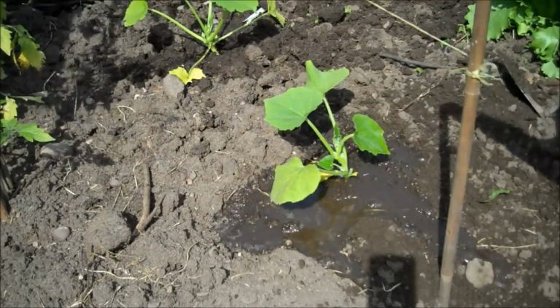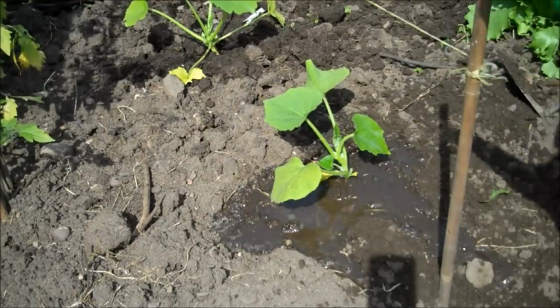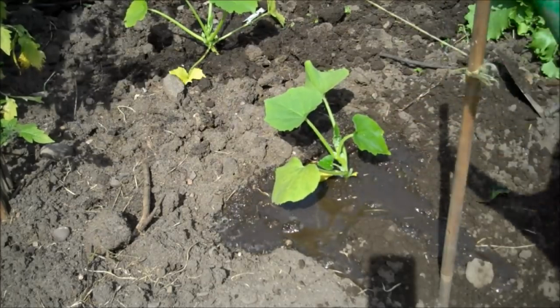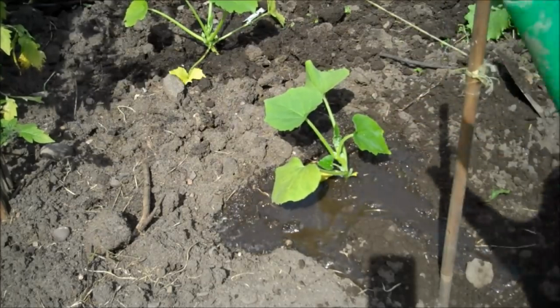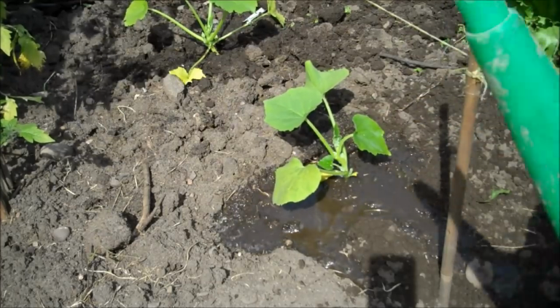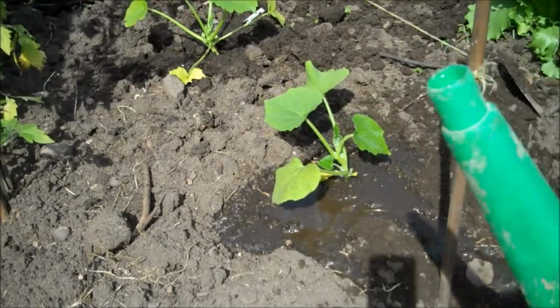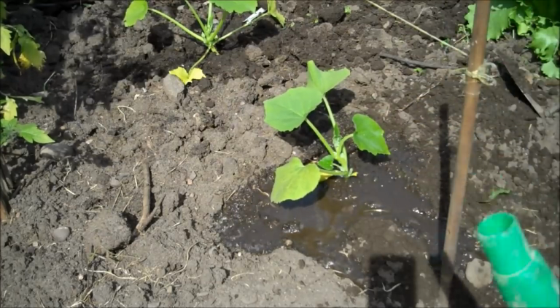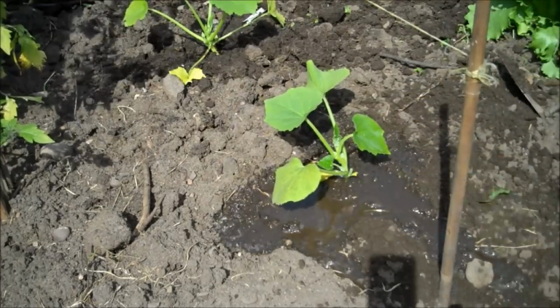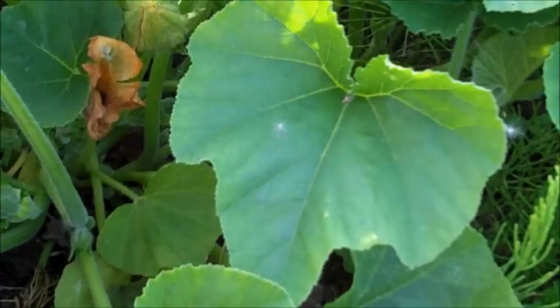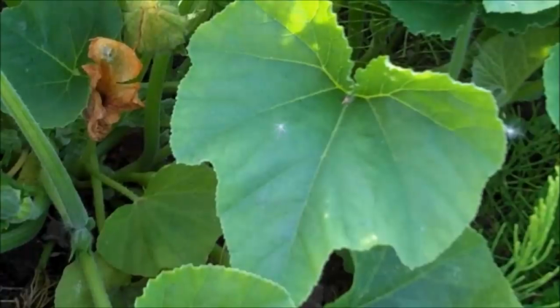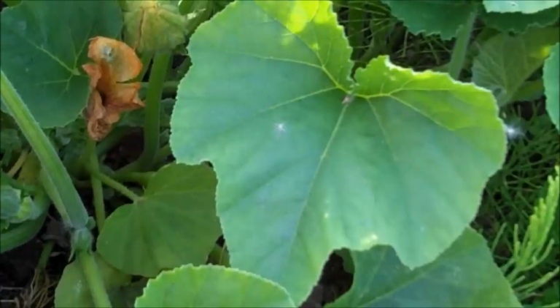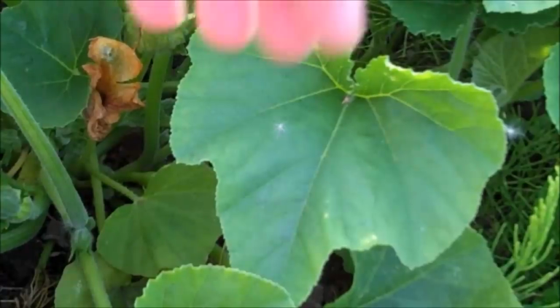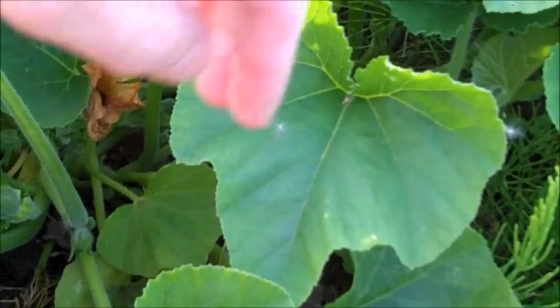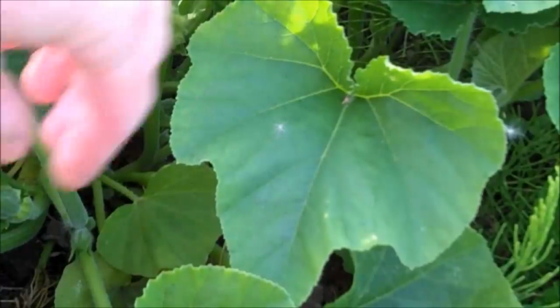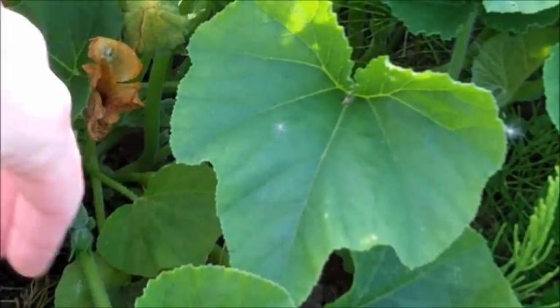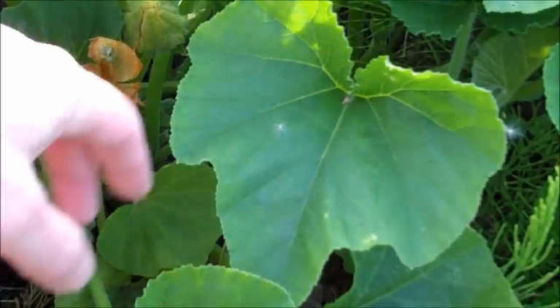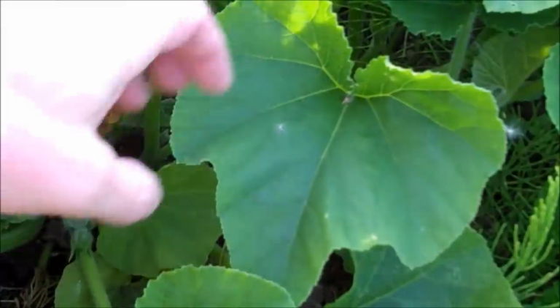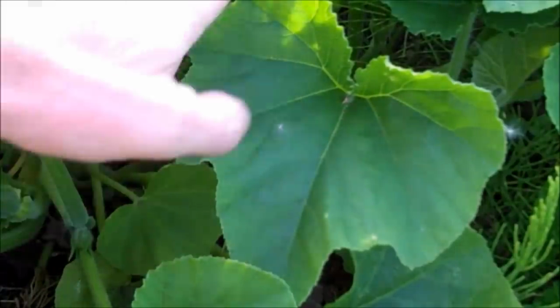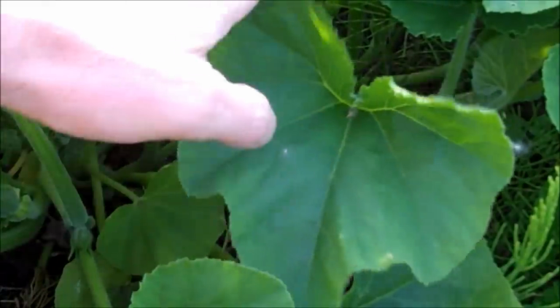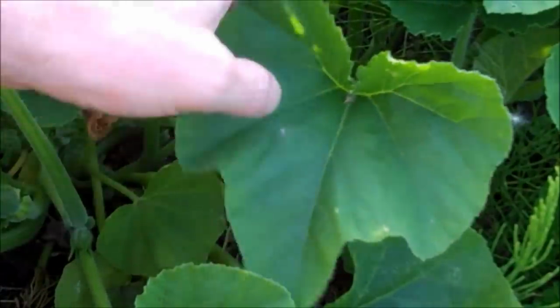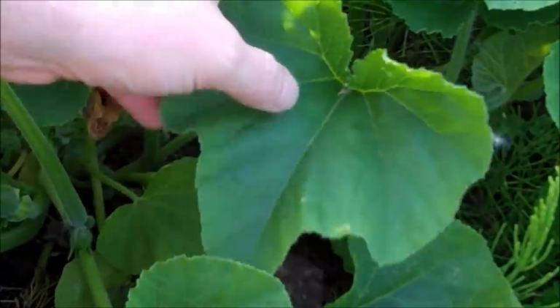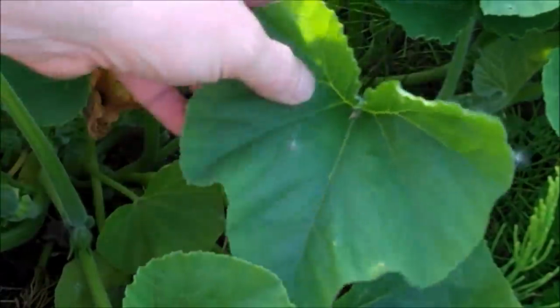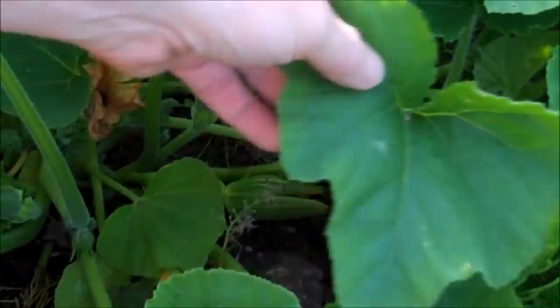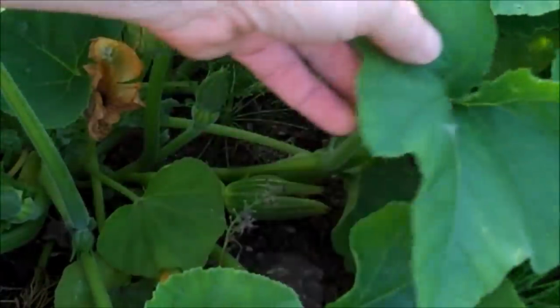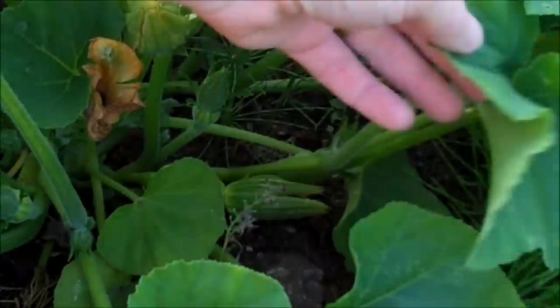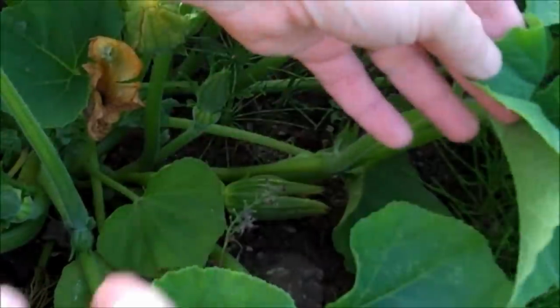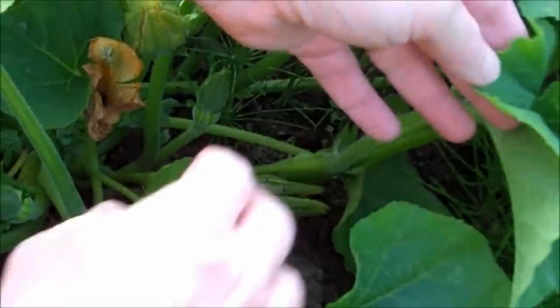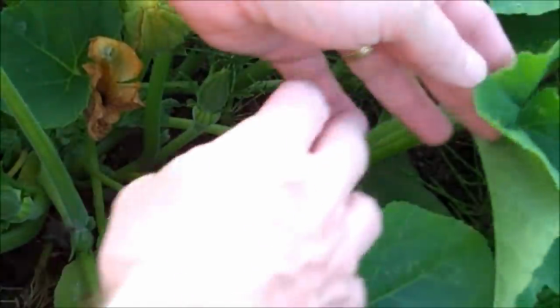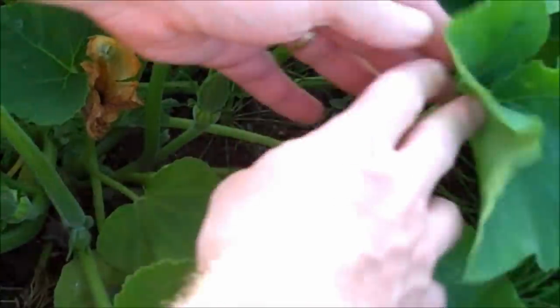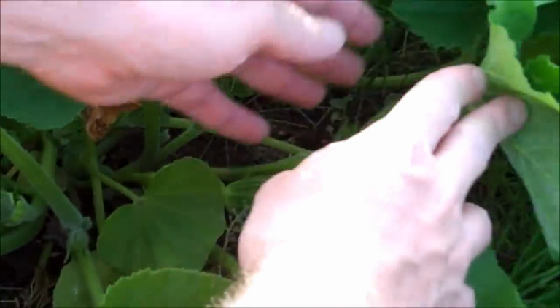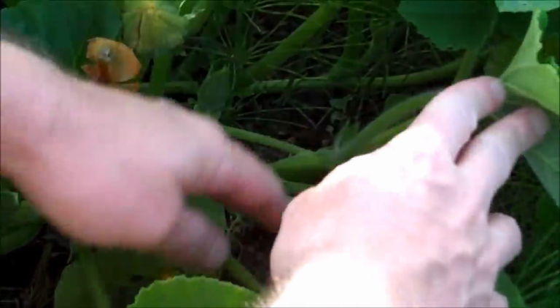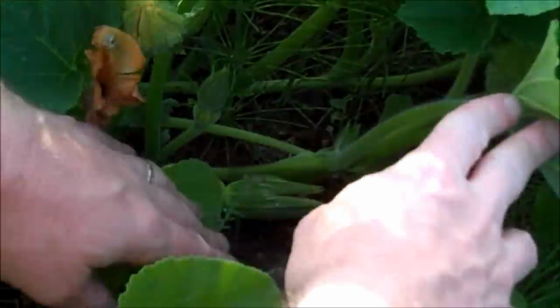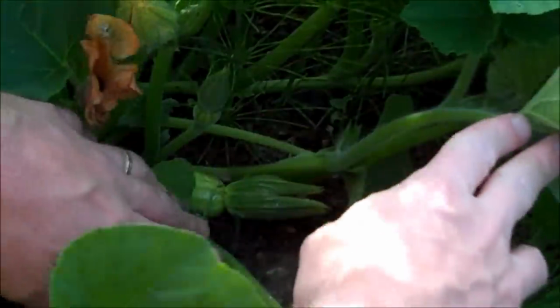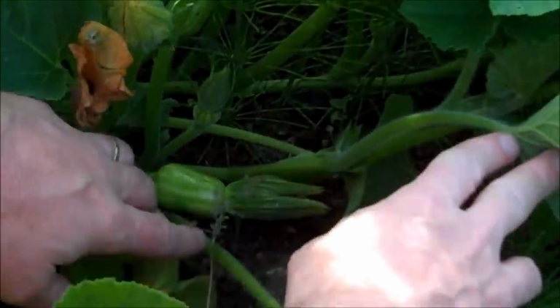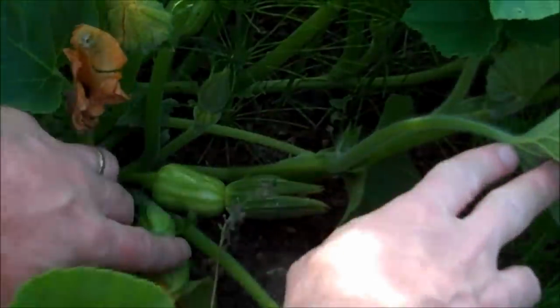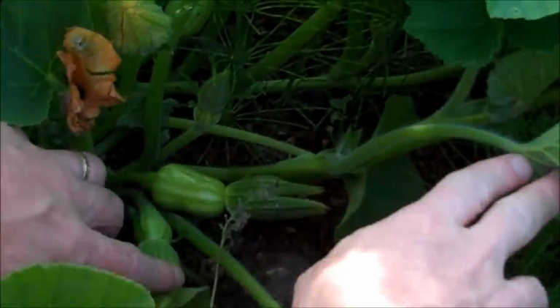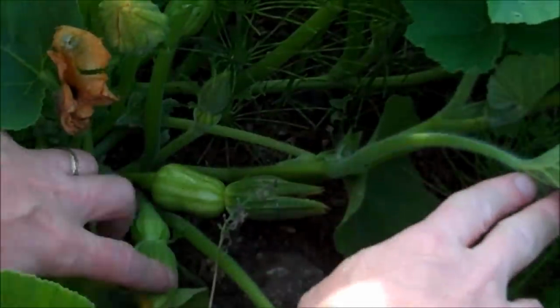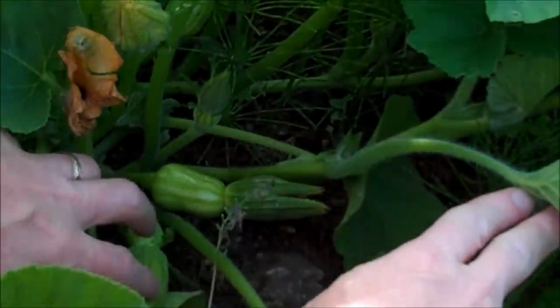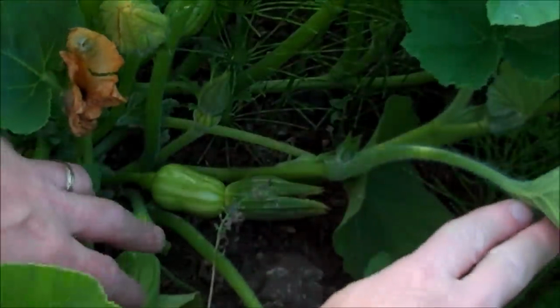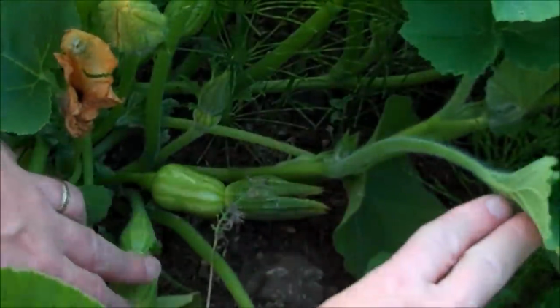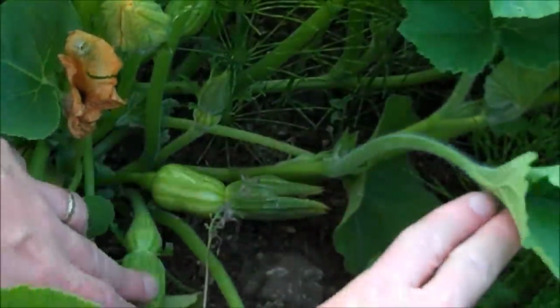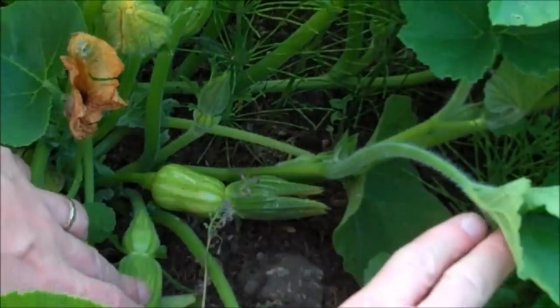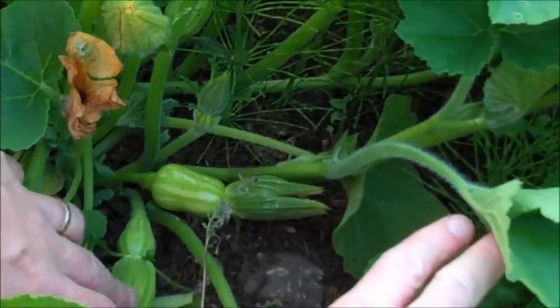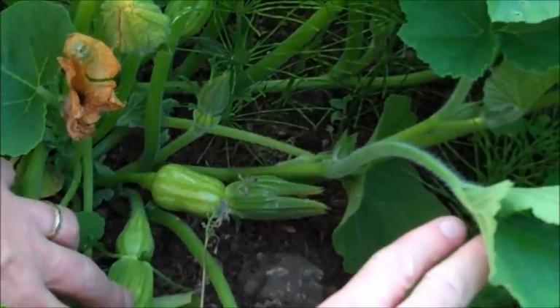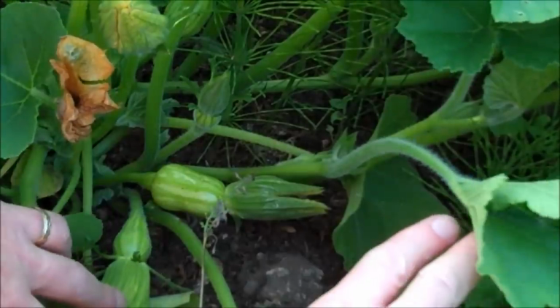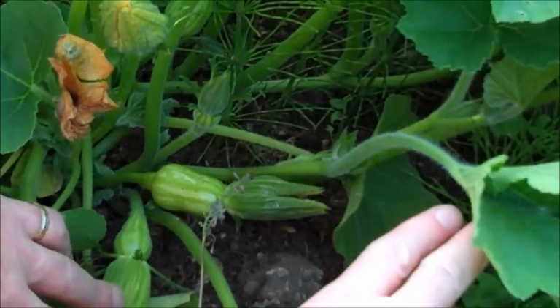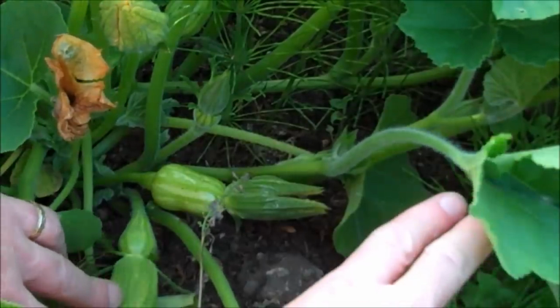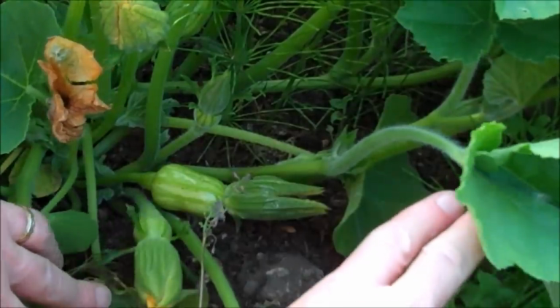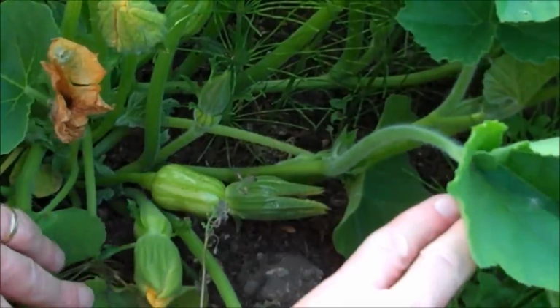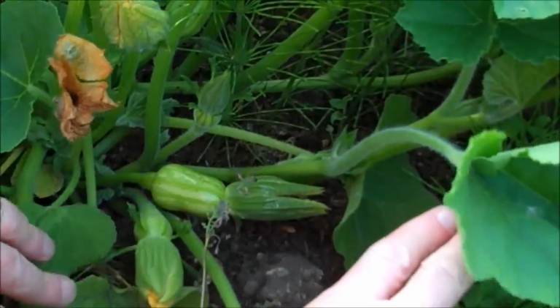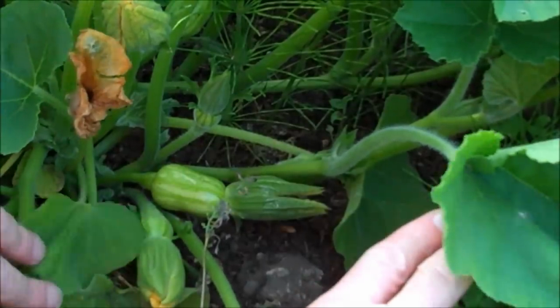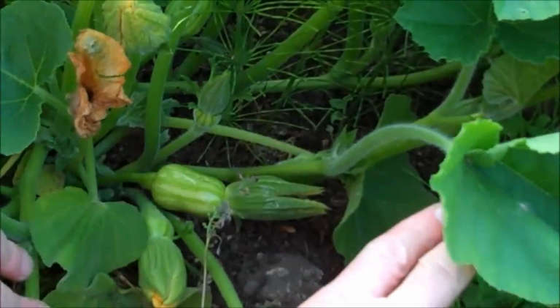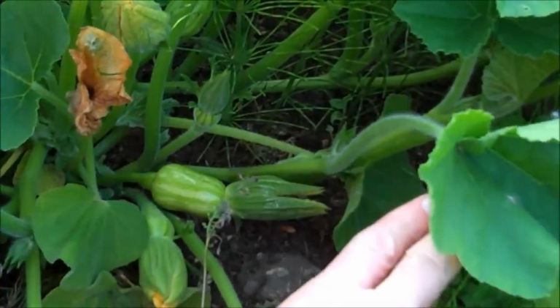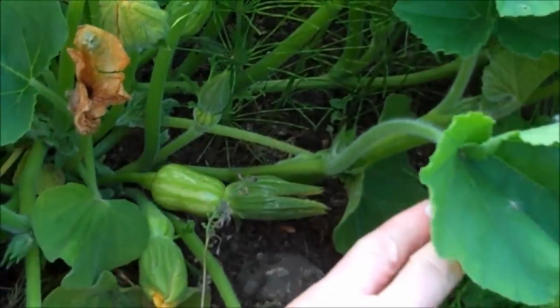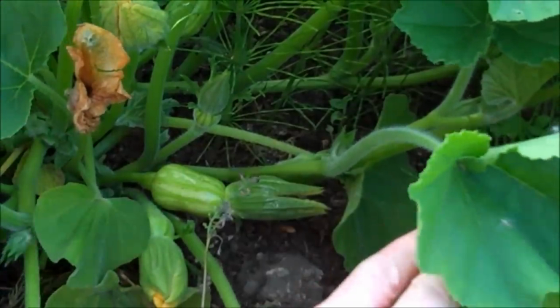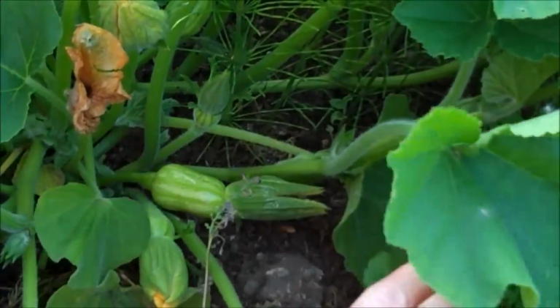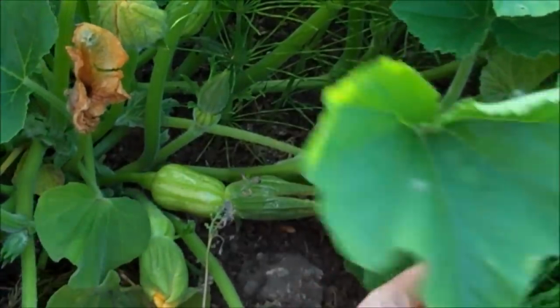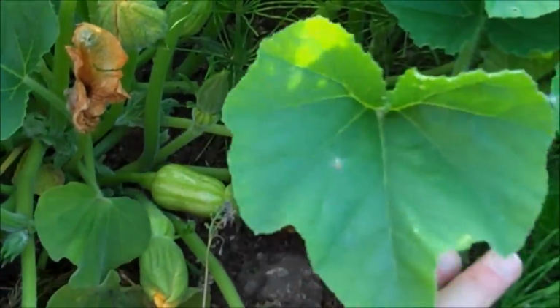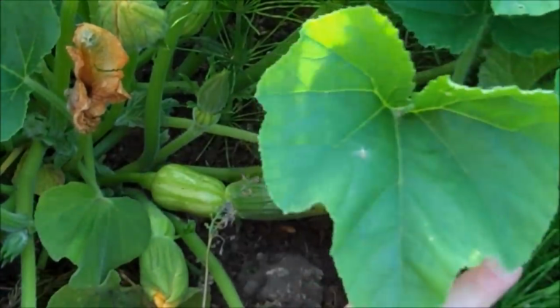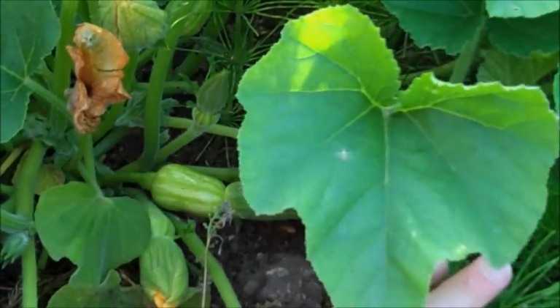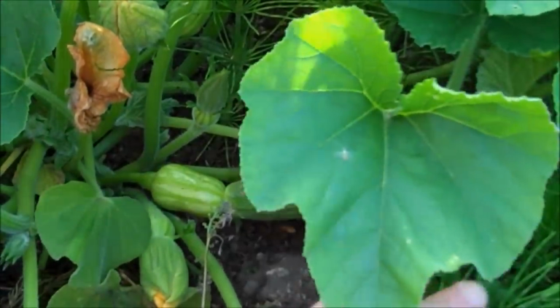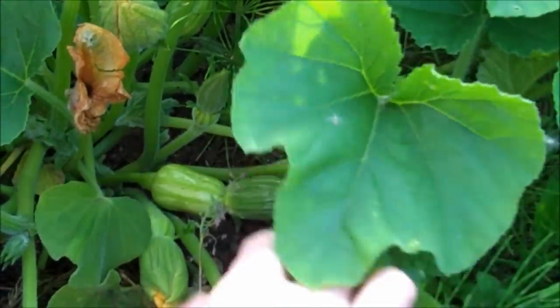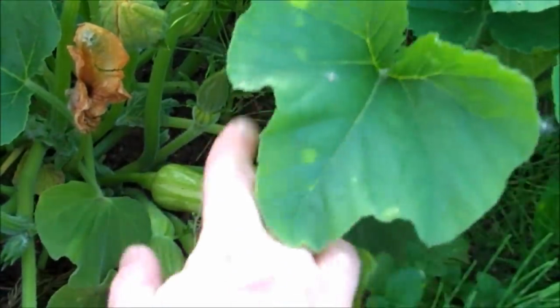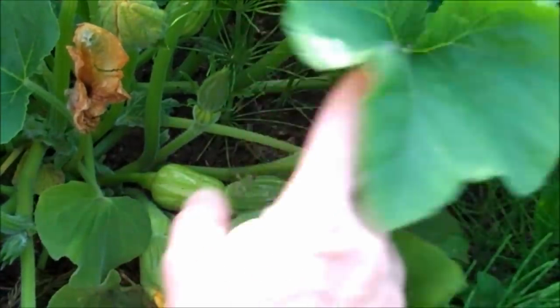Step 6: after a few weeks the plants will begin to flower, and as the flowers die off the squashes will appear at the base.